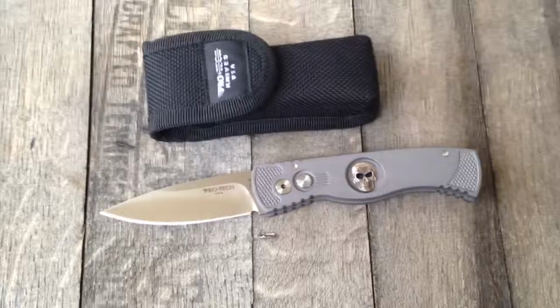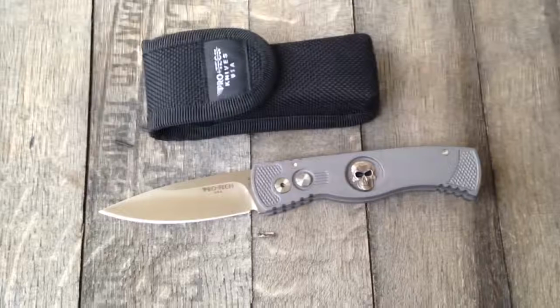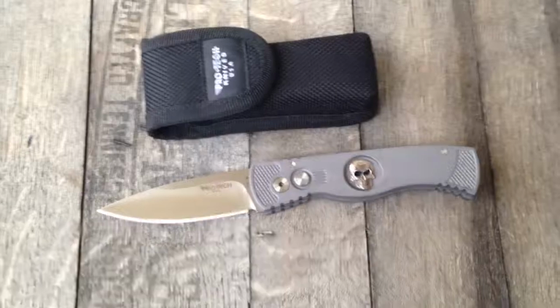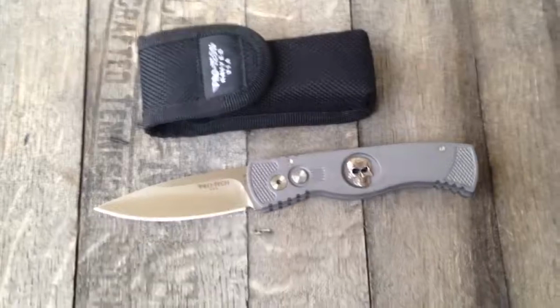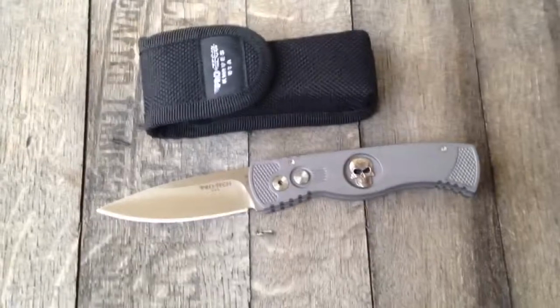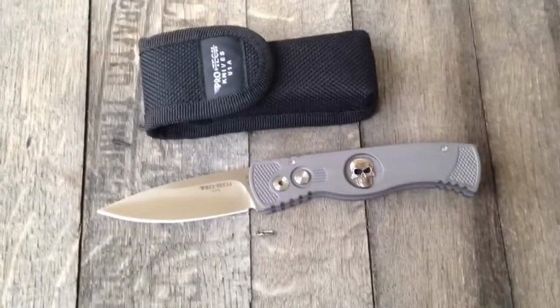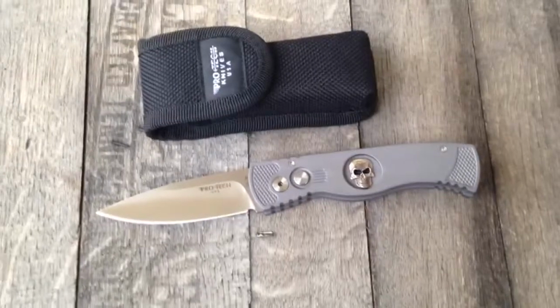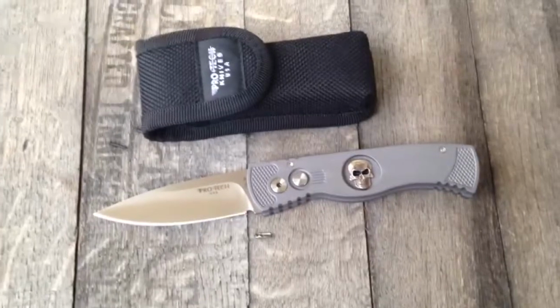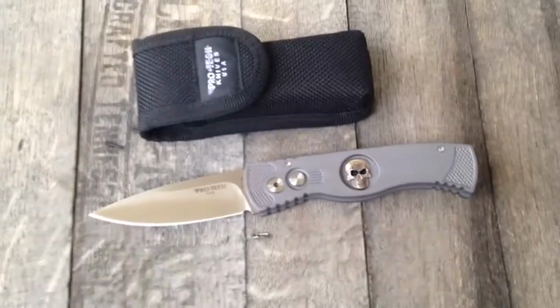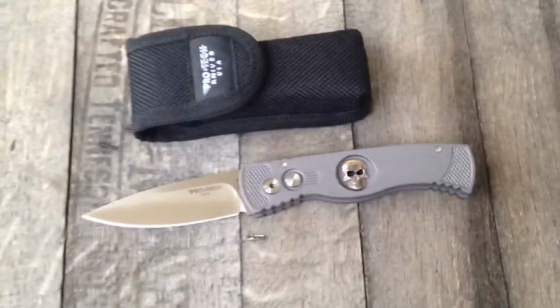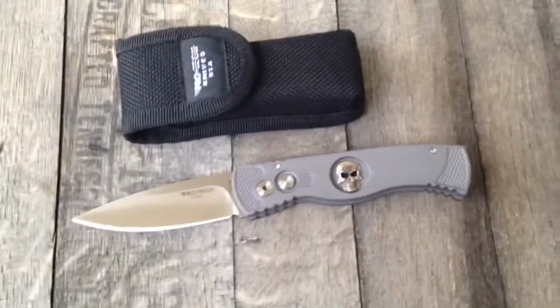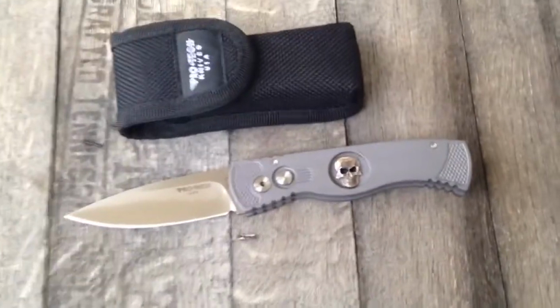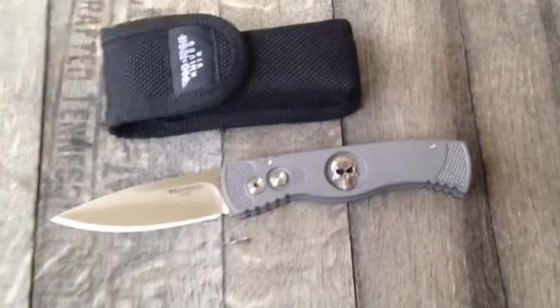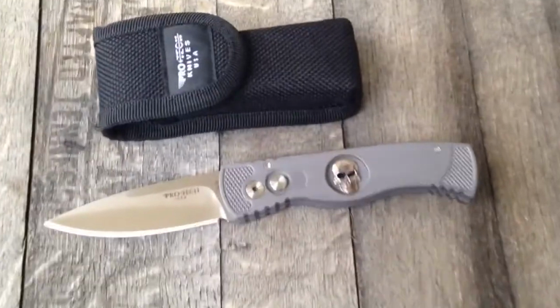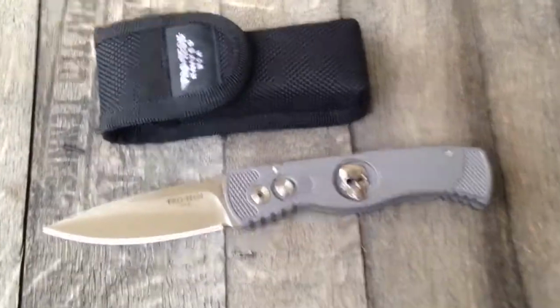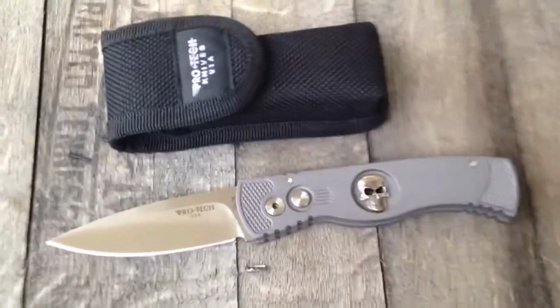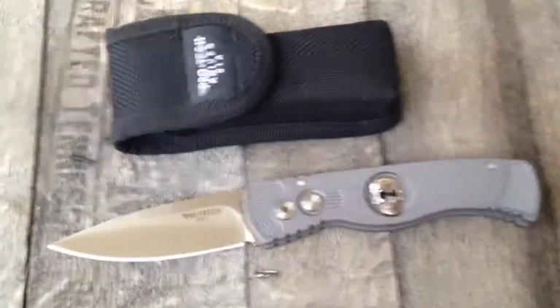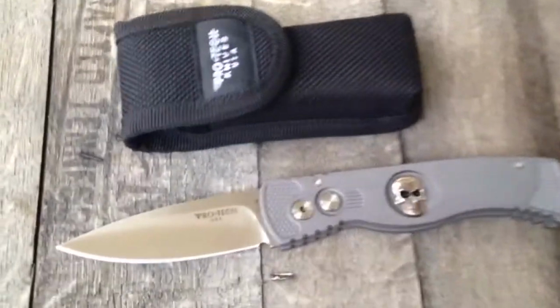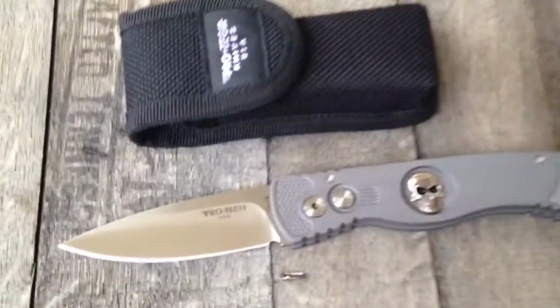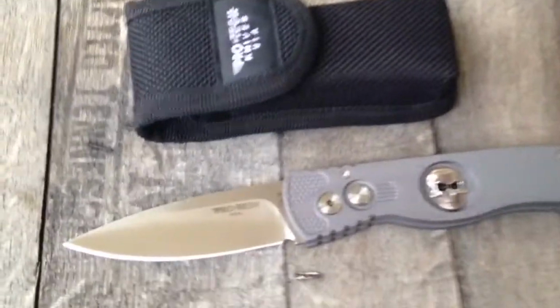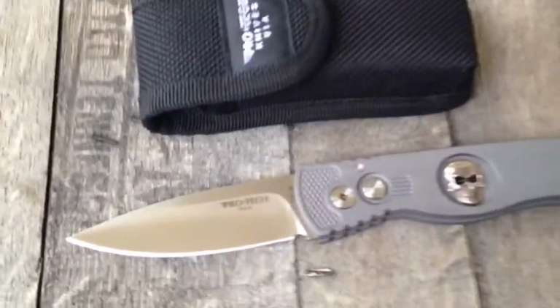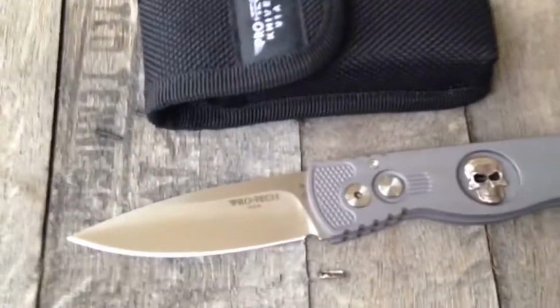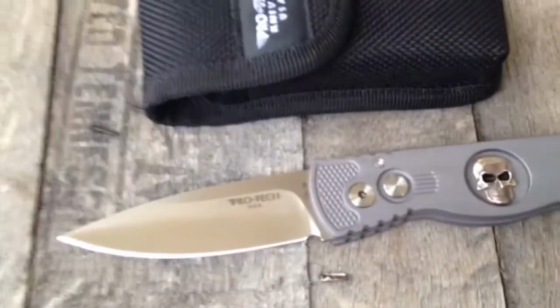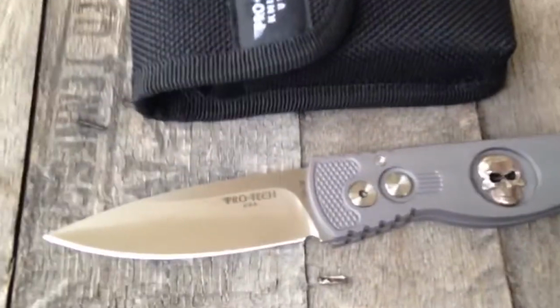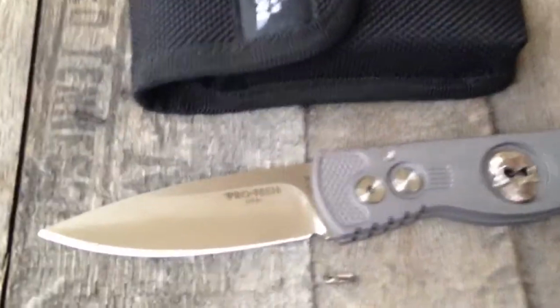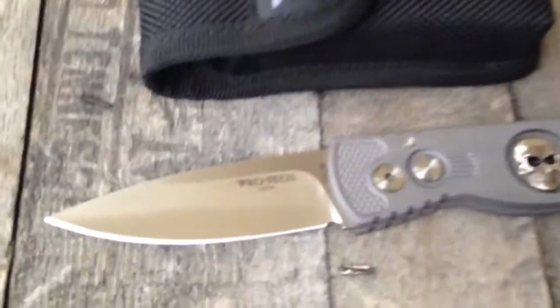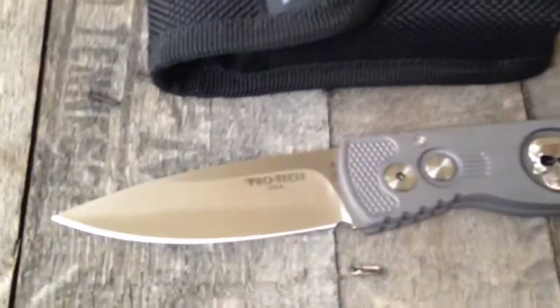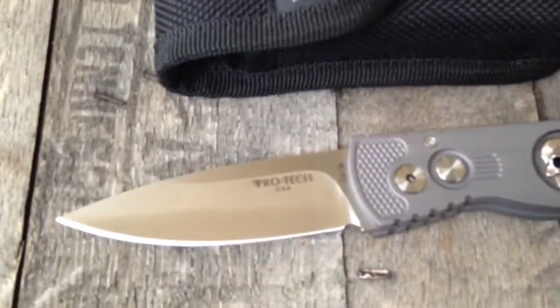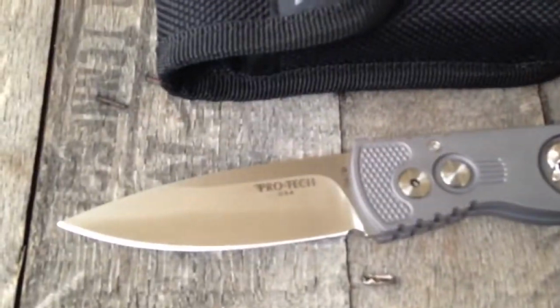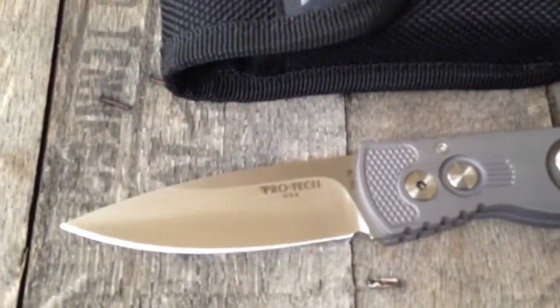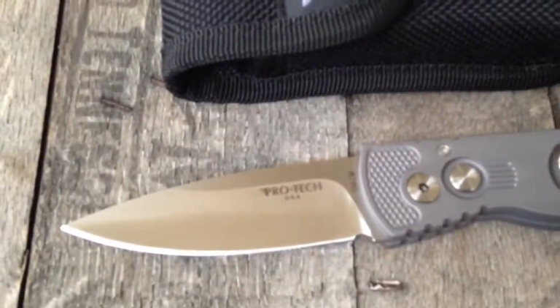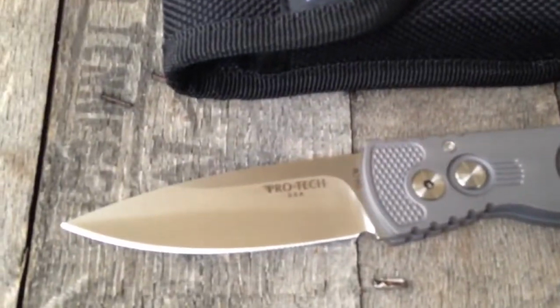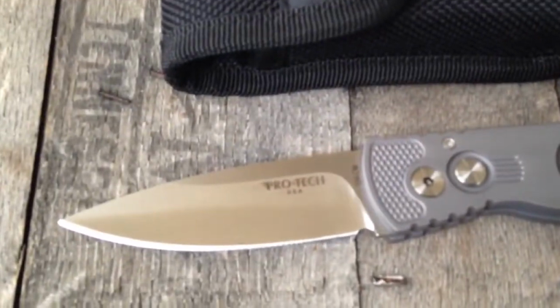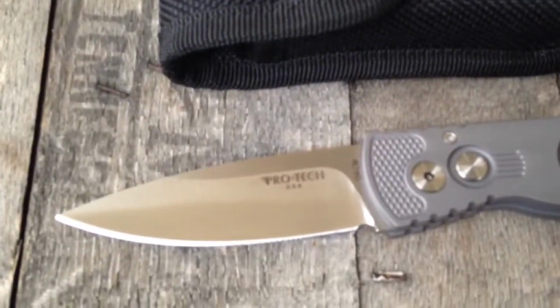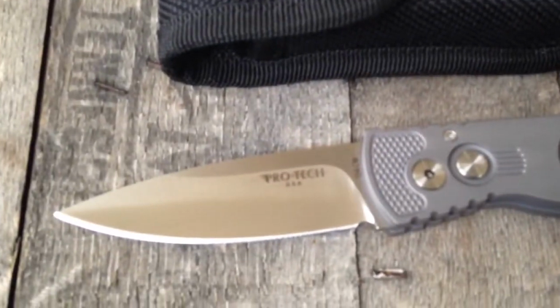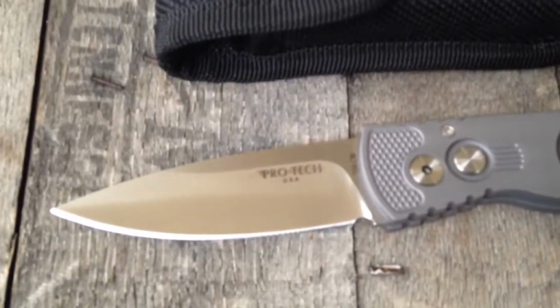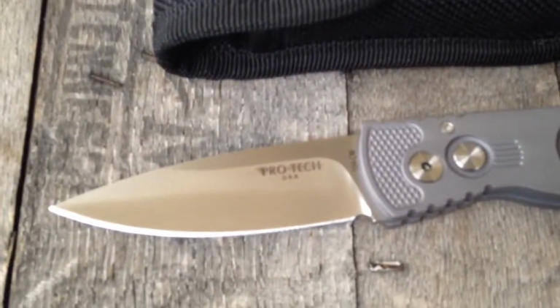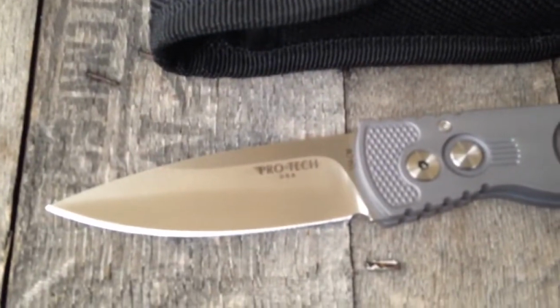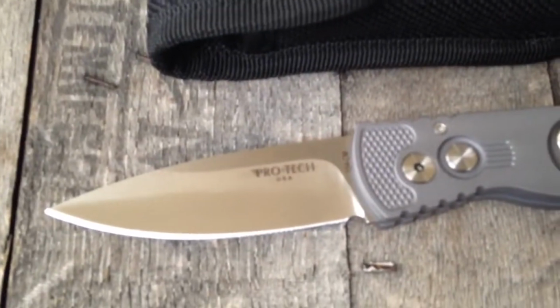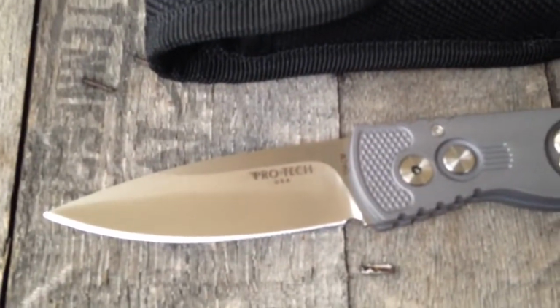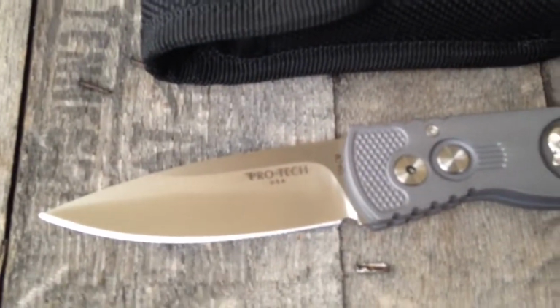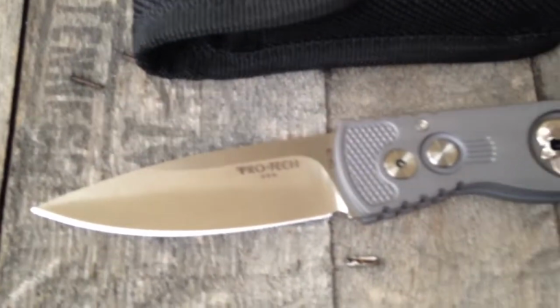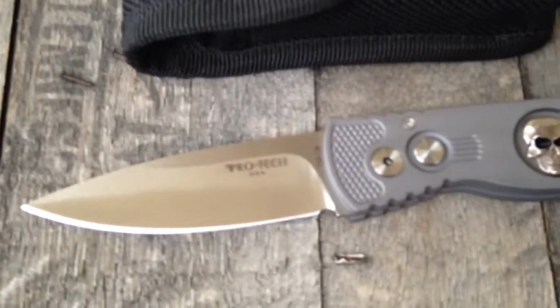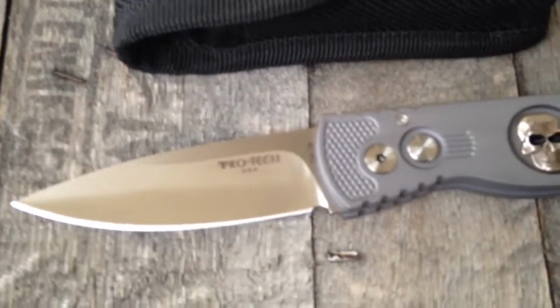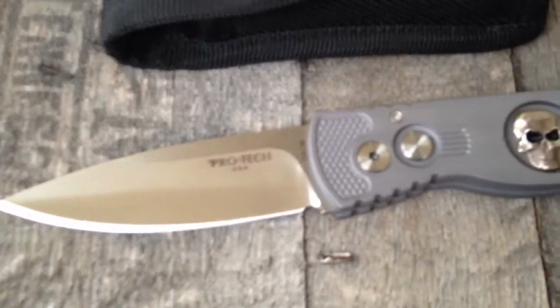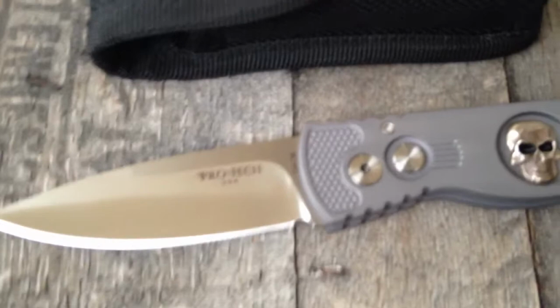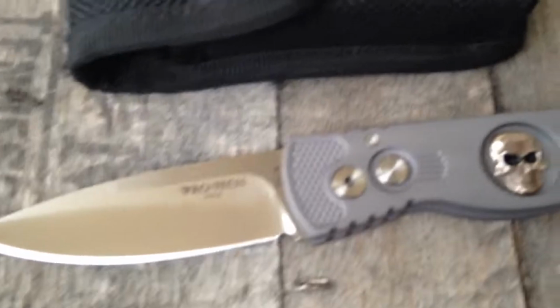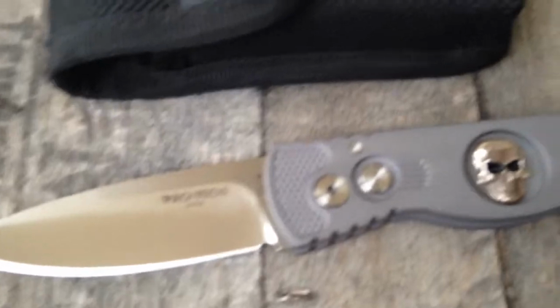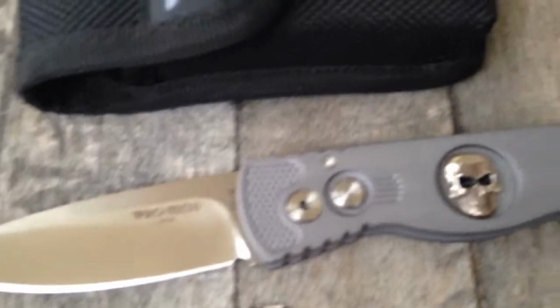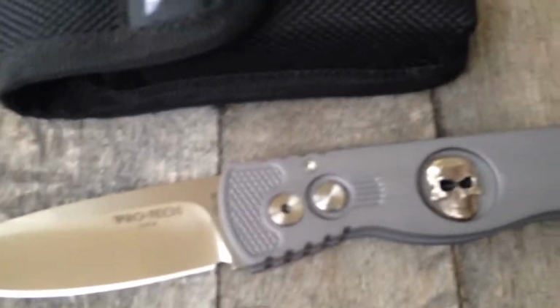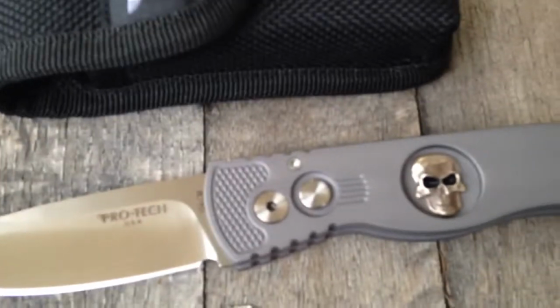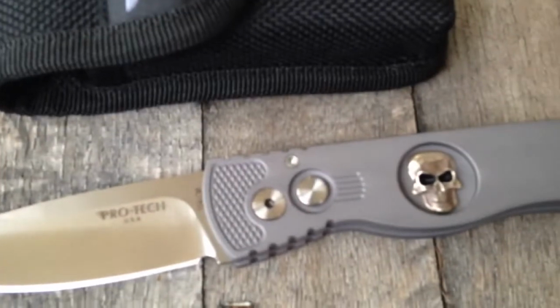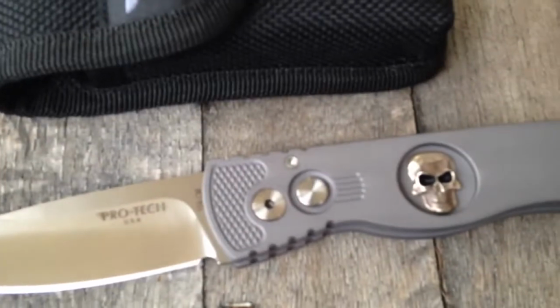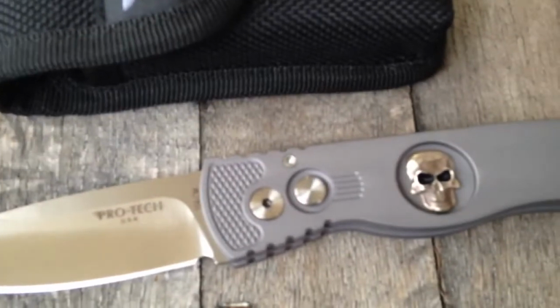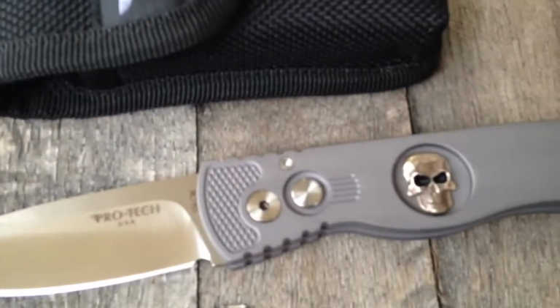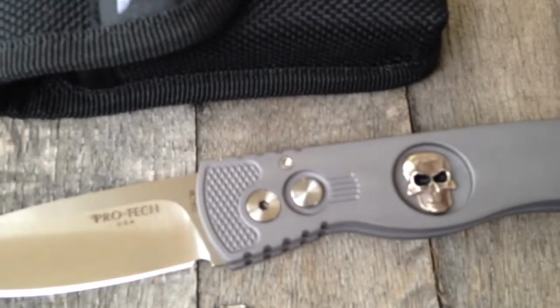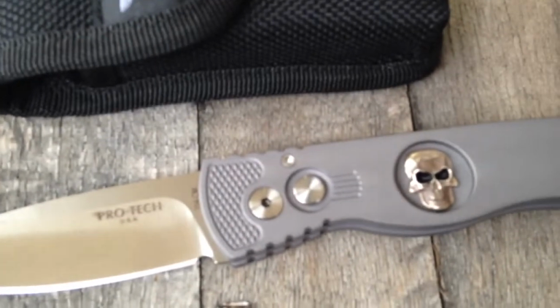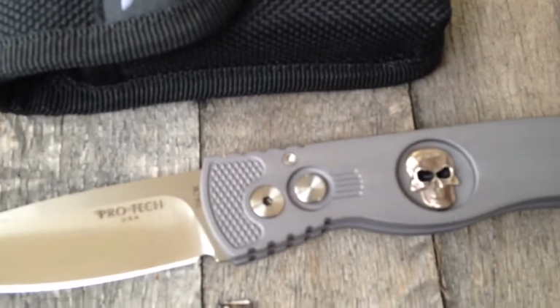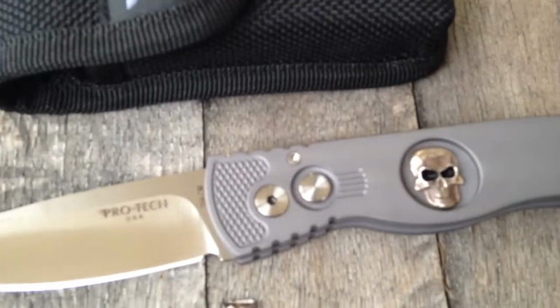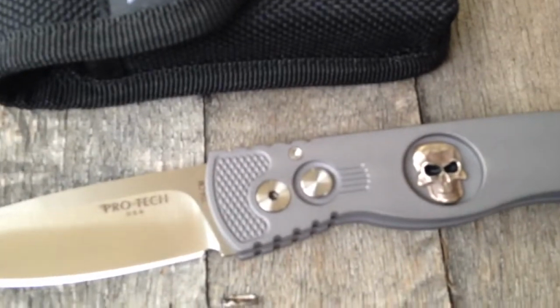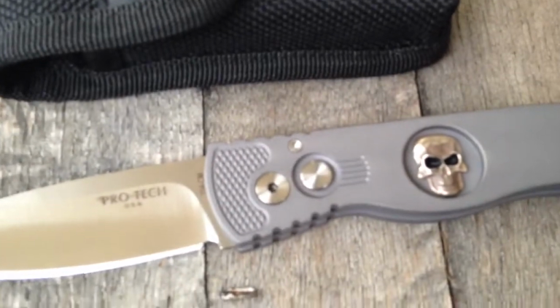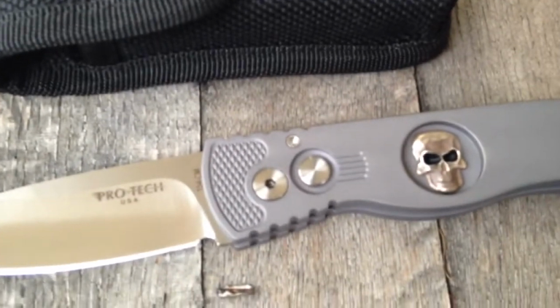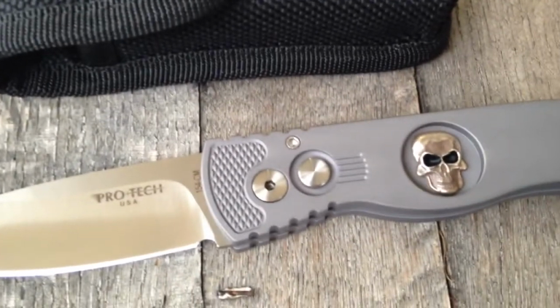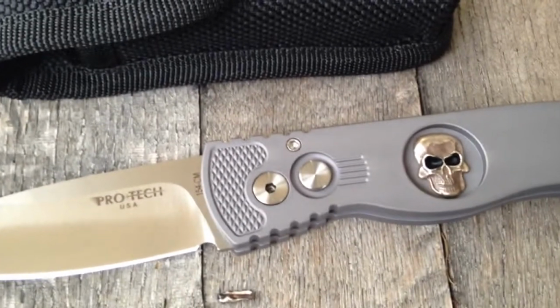Hey guys, thanks for checking out GearBarrel.com. We have an awesome little Pro-Tech — USA made, obviously, everything Pro-Tech.